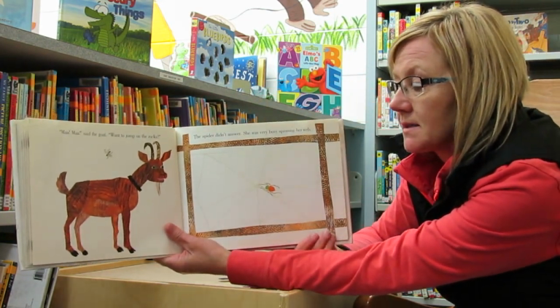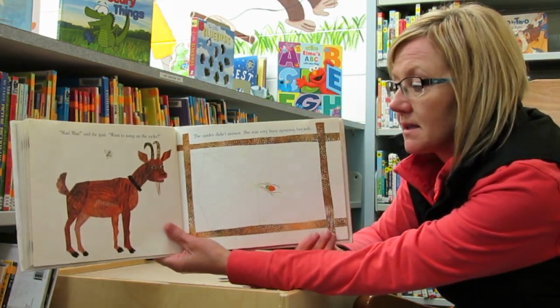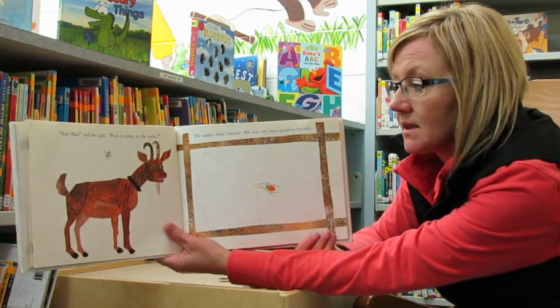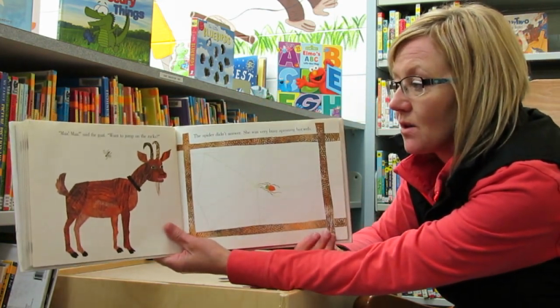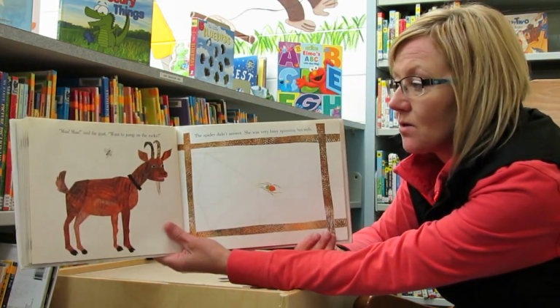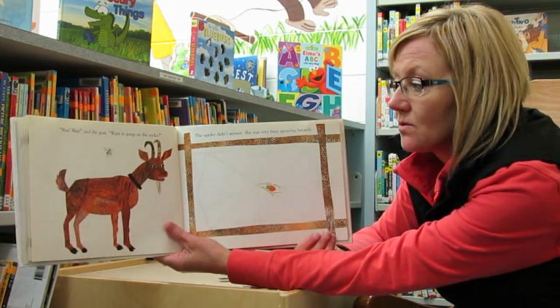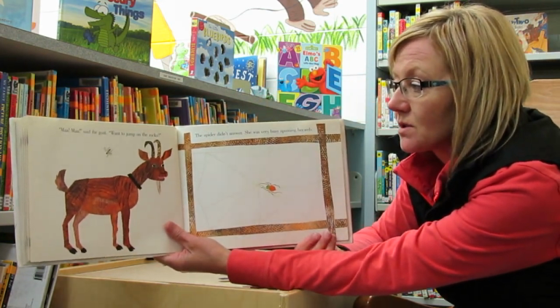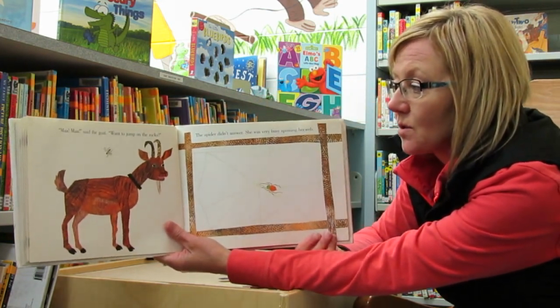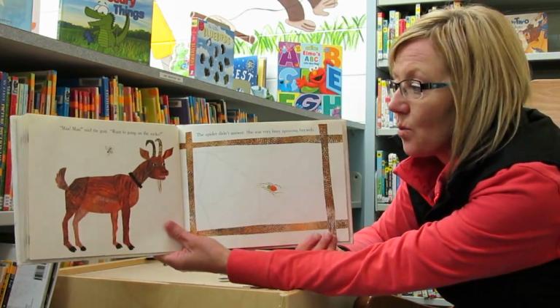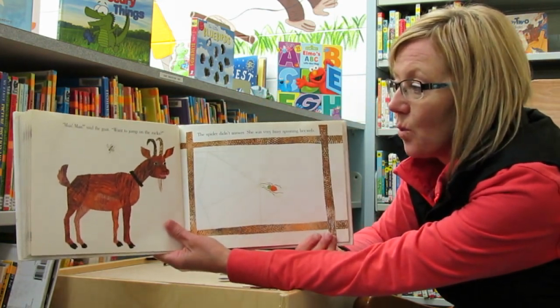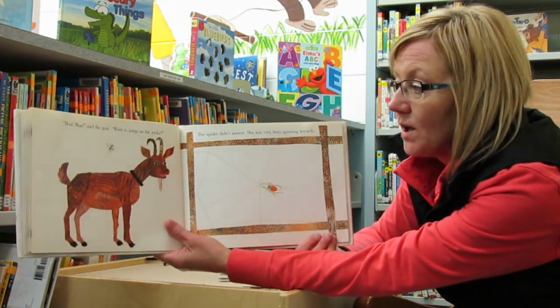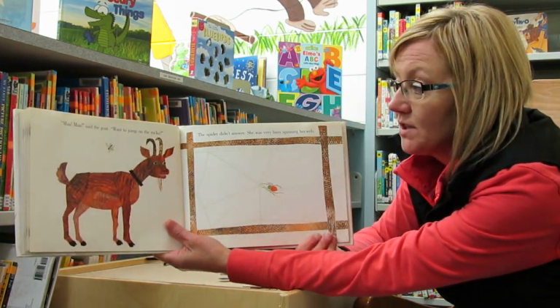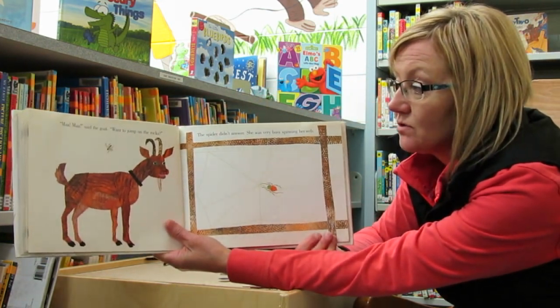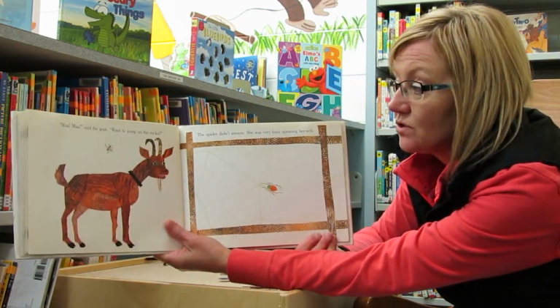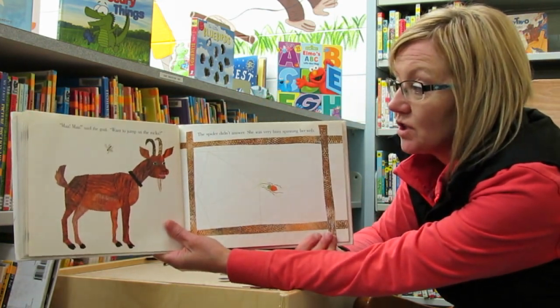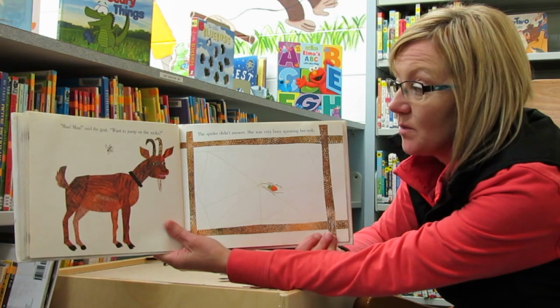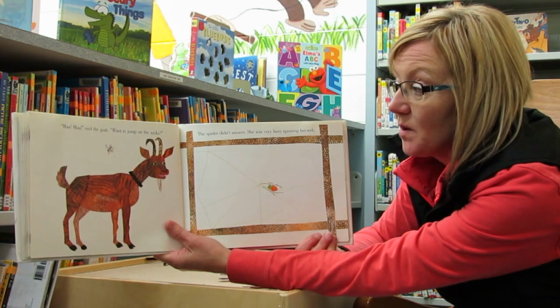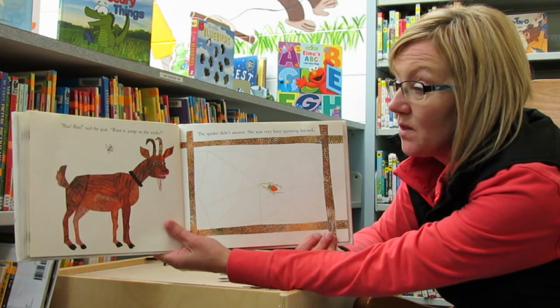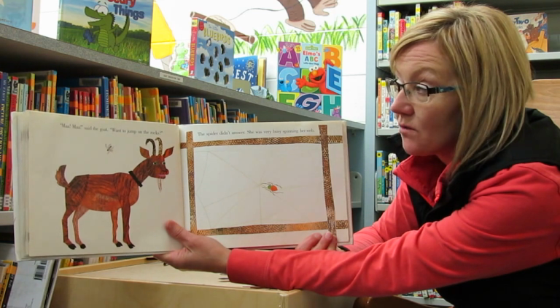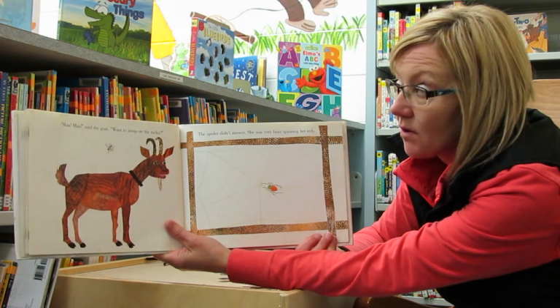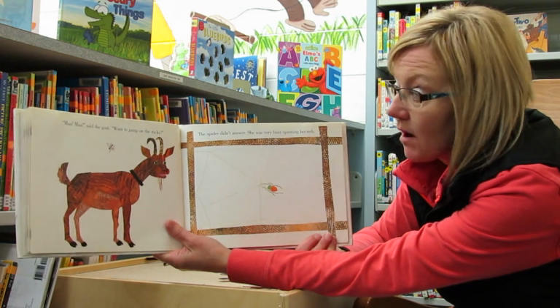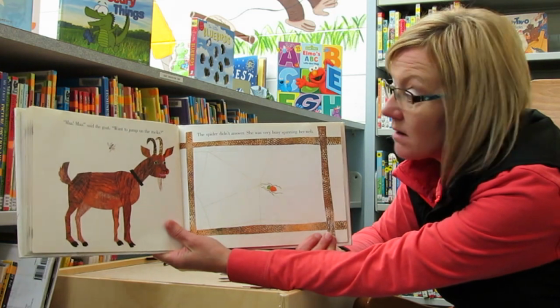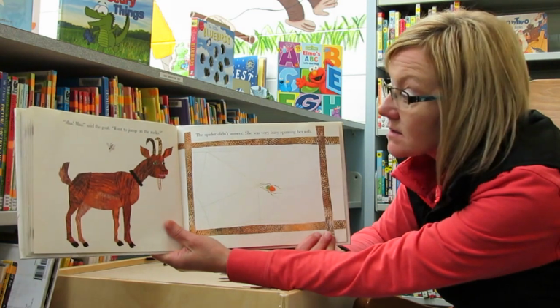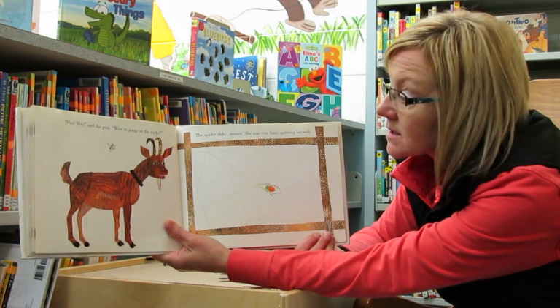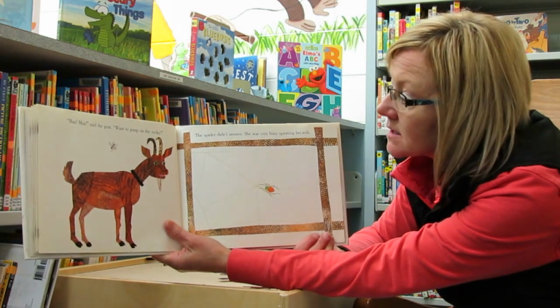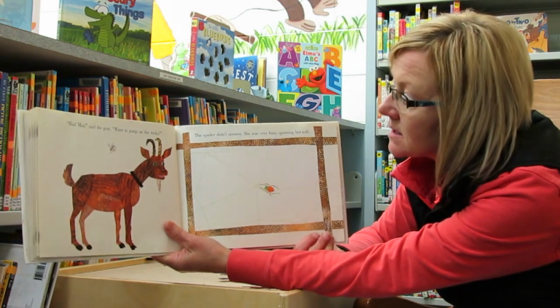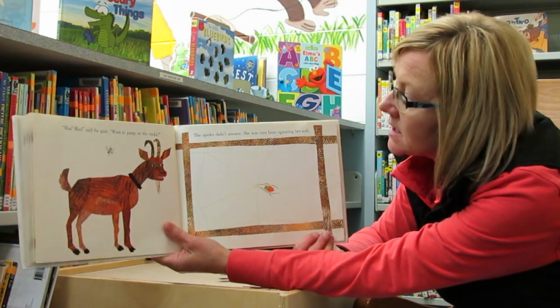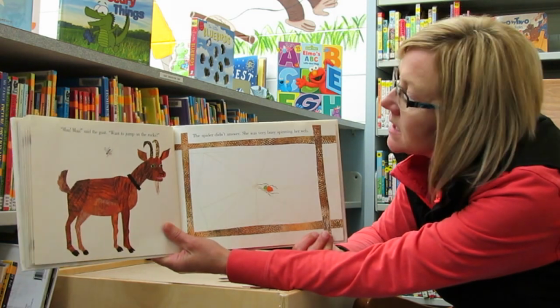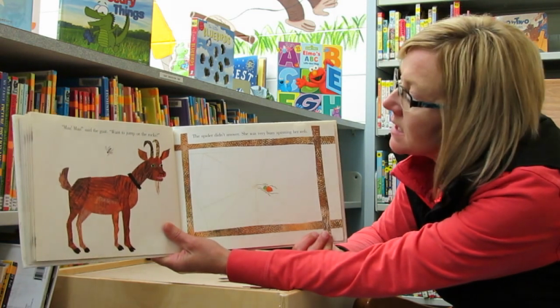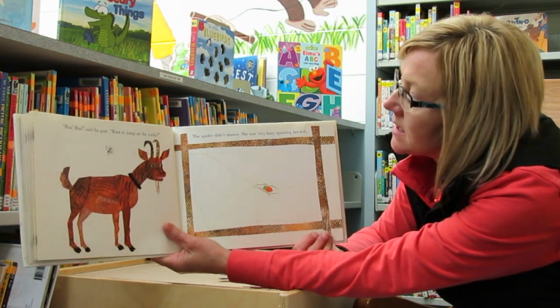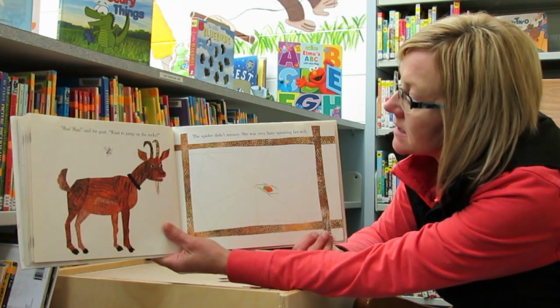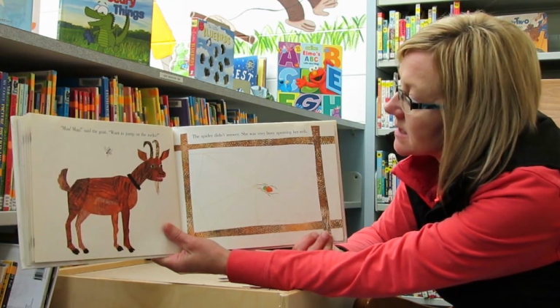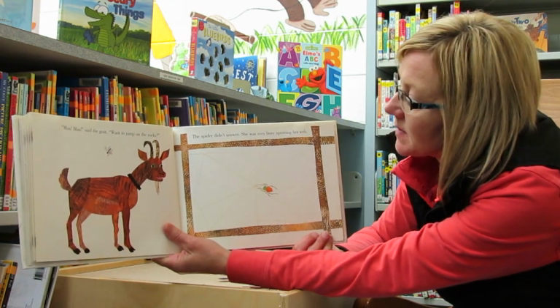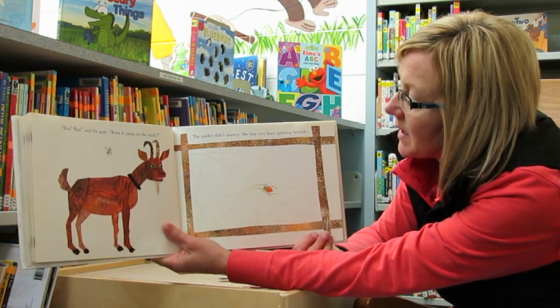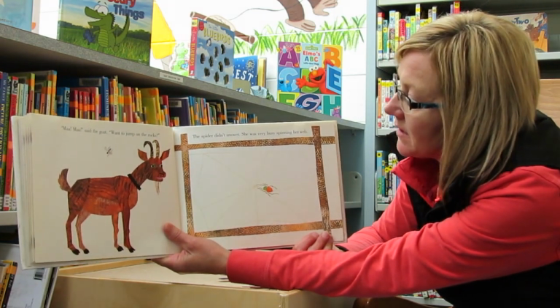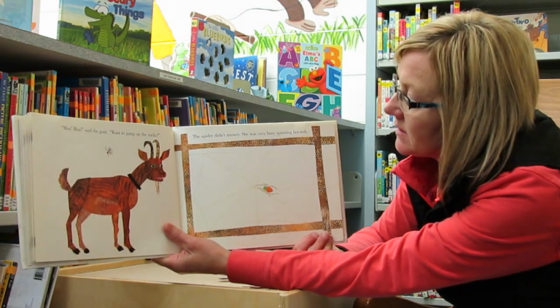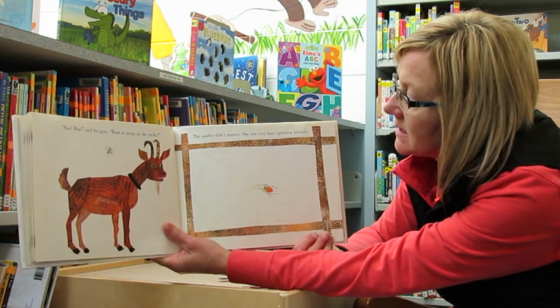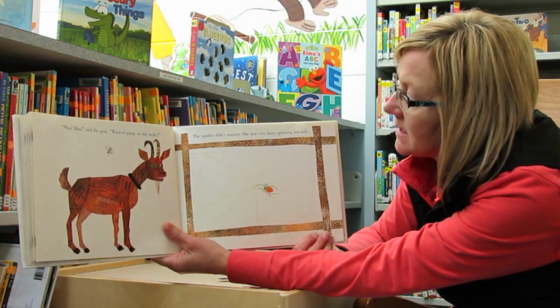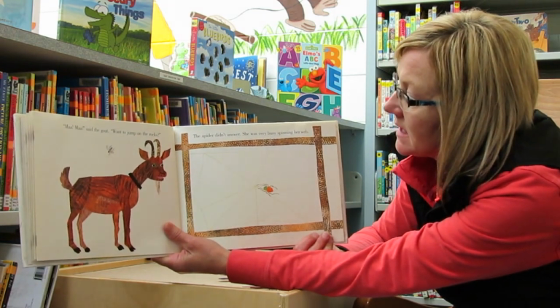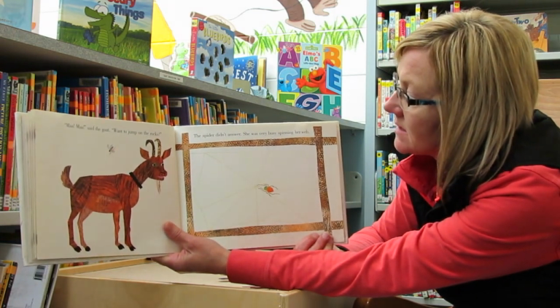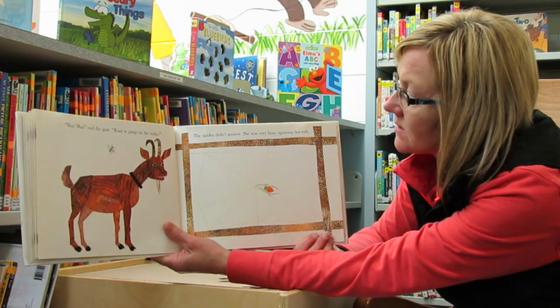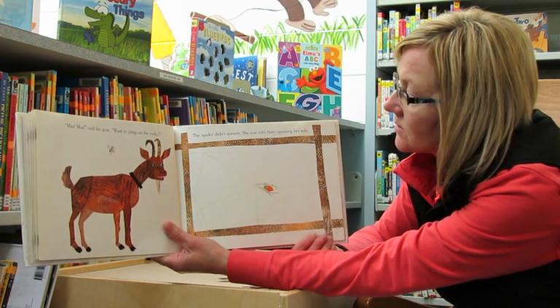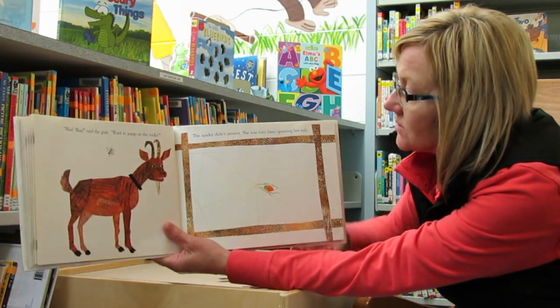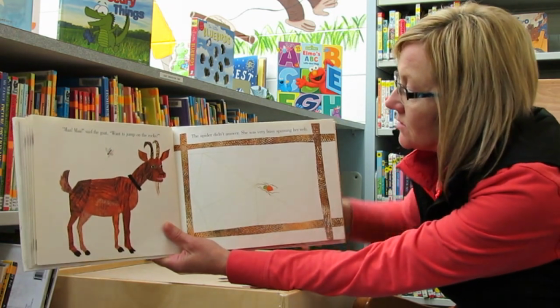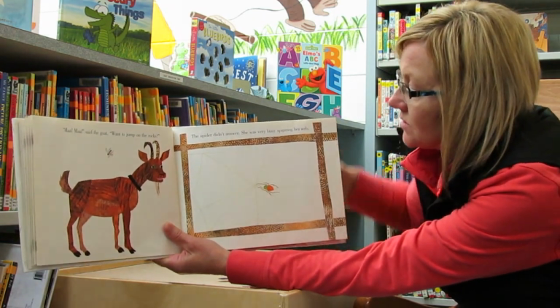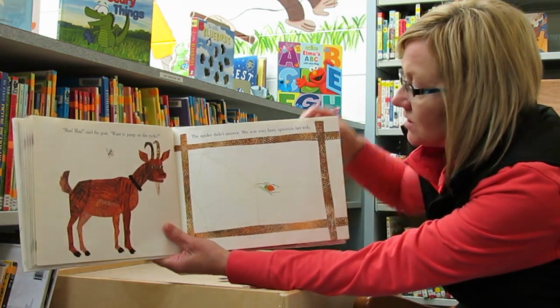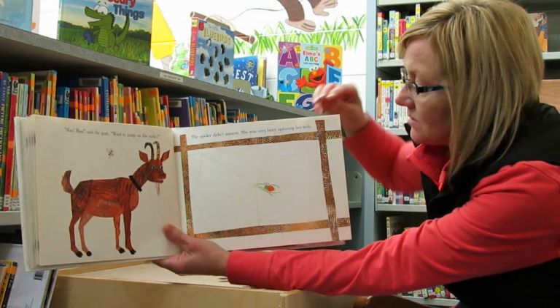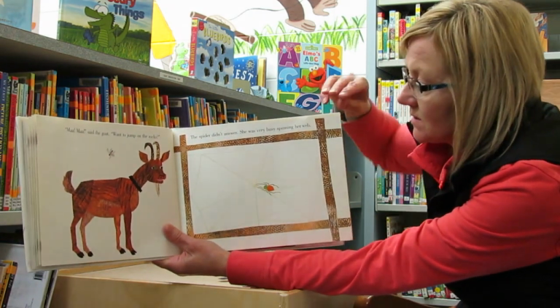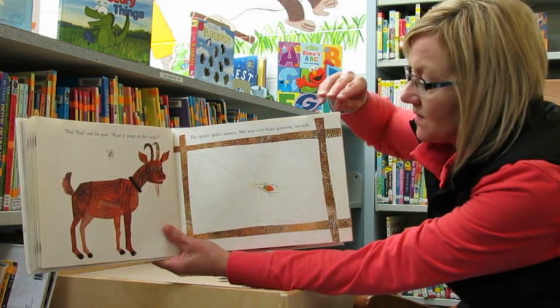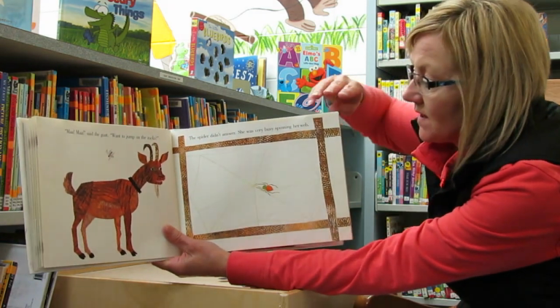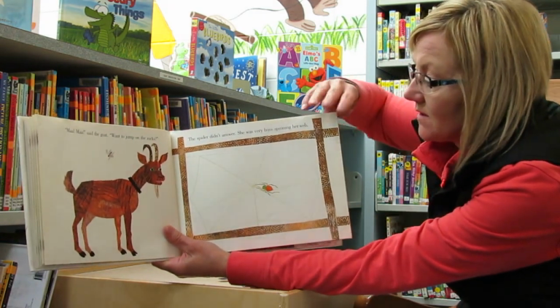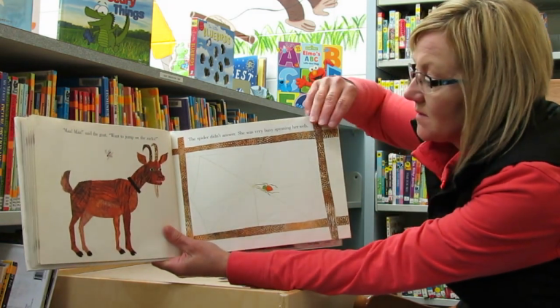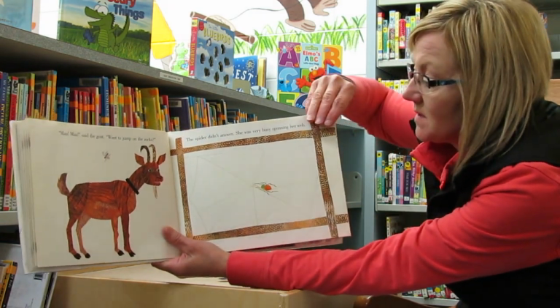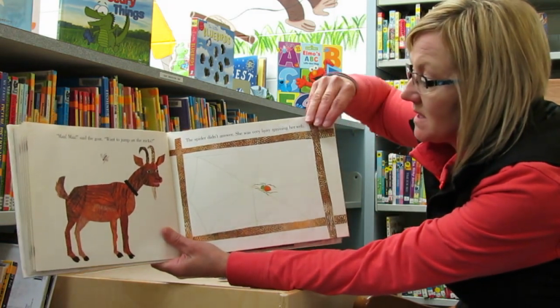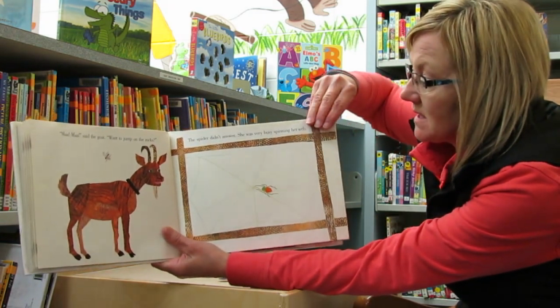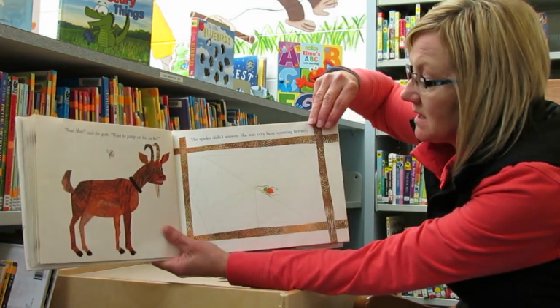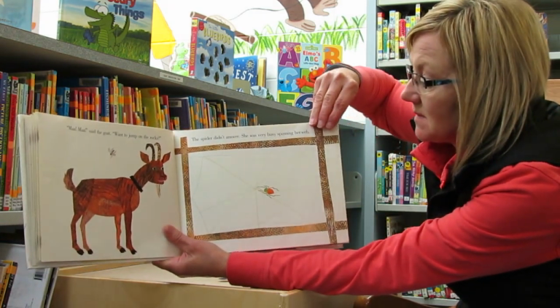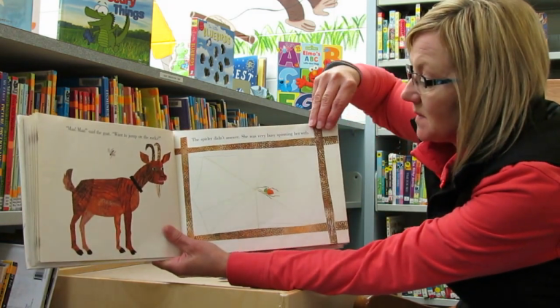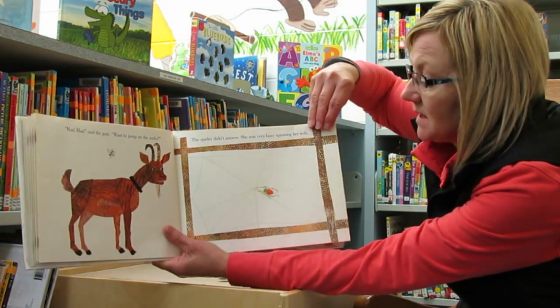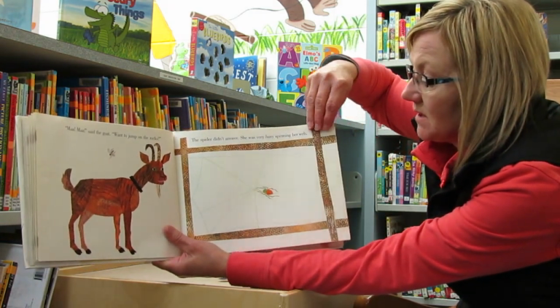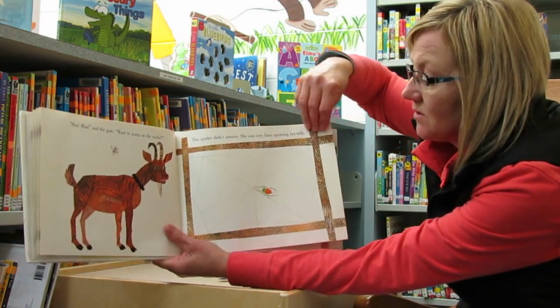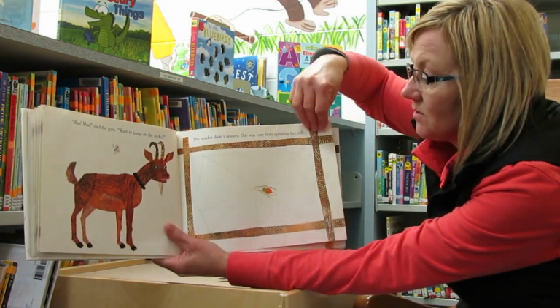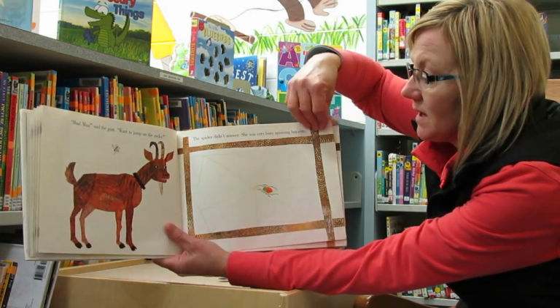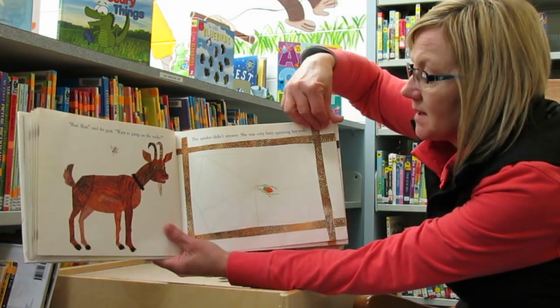Maa, maa, said the goat. Want to jump on the rocks? The spider didn't answer. She was very busy spinning her web.